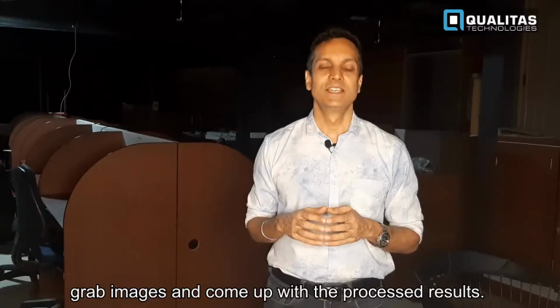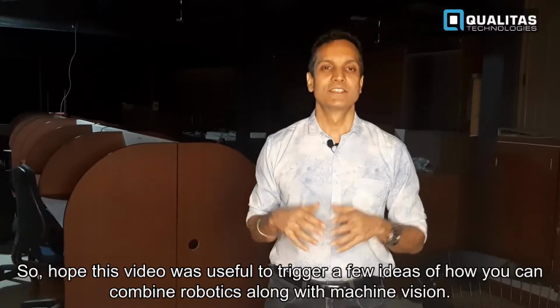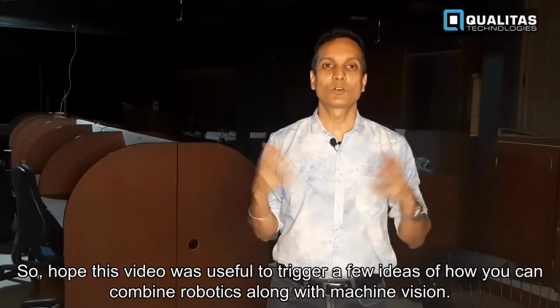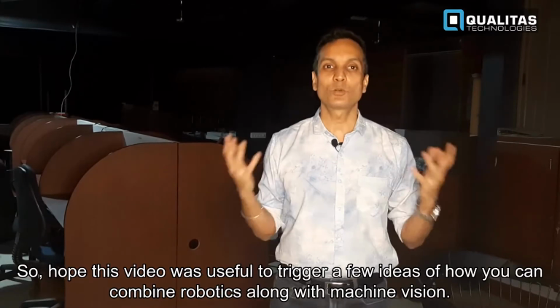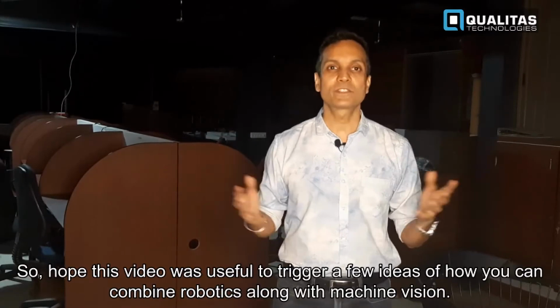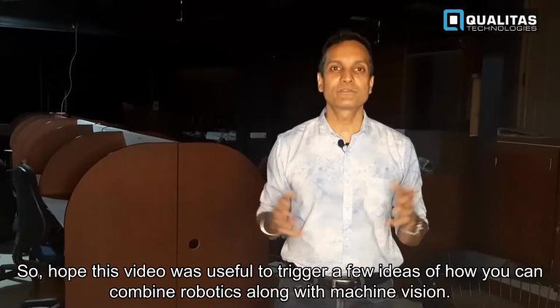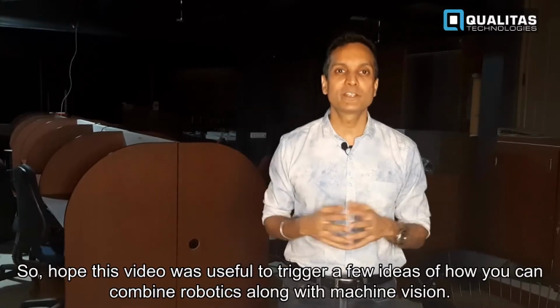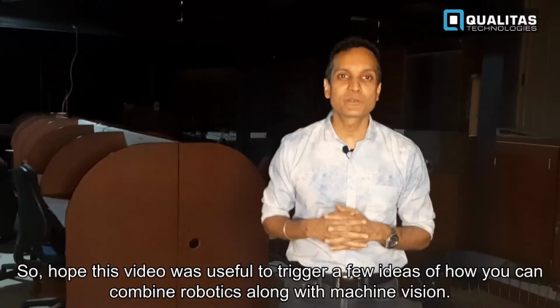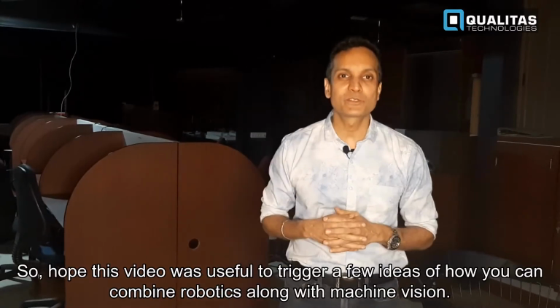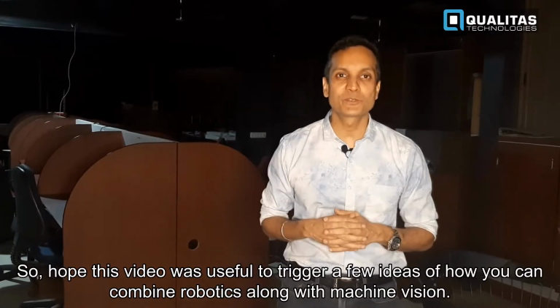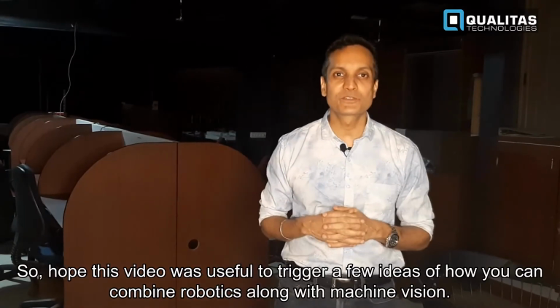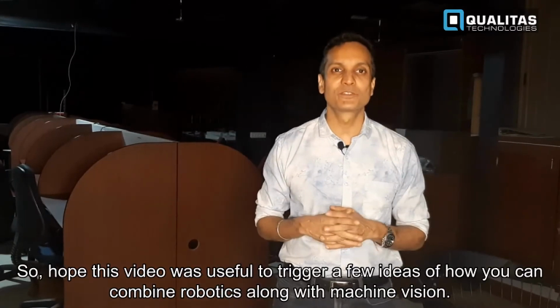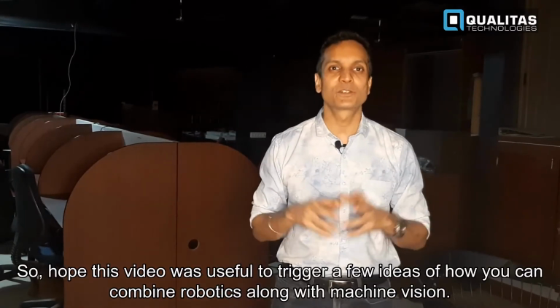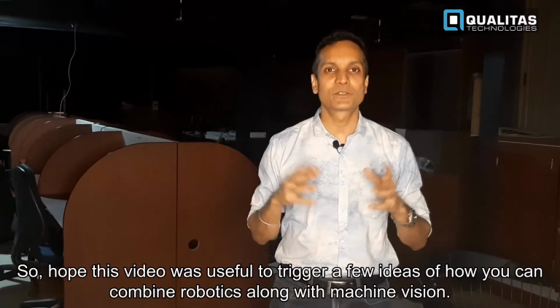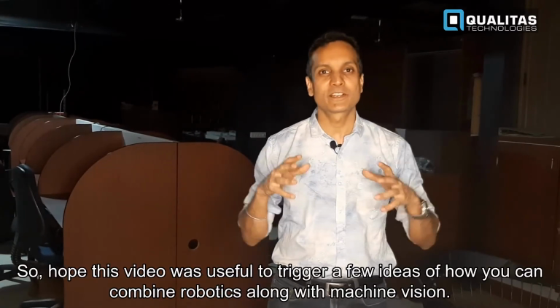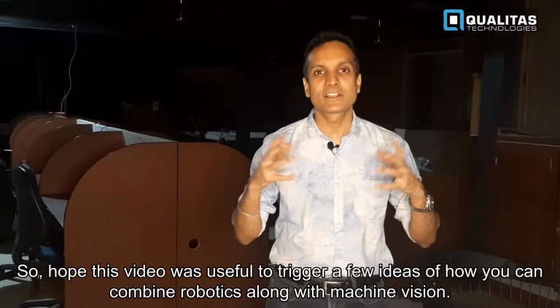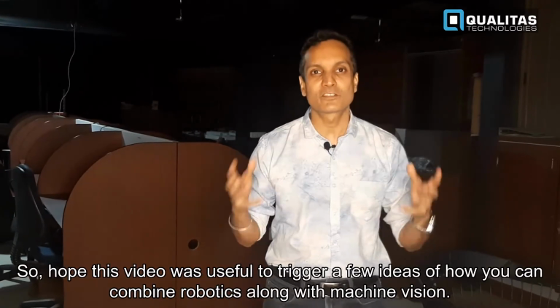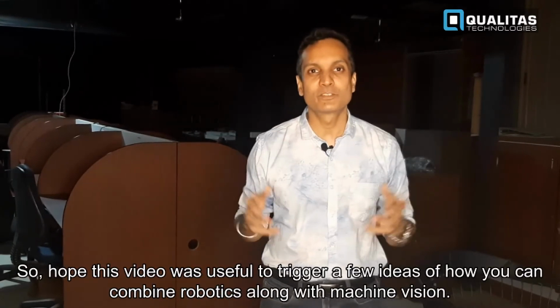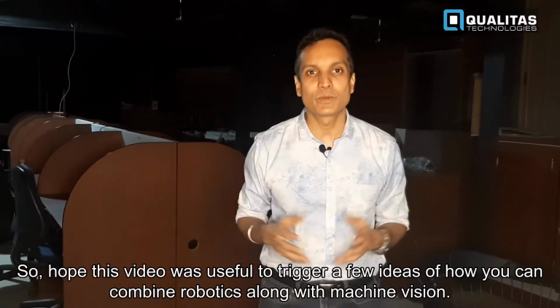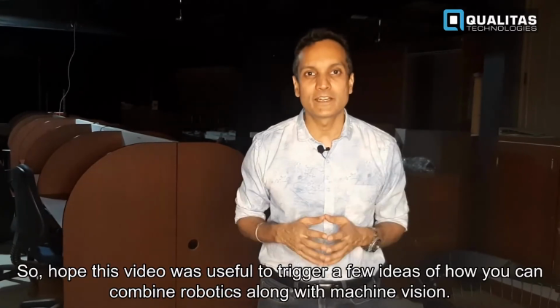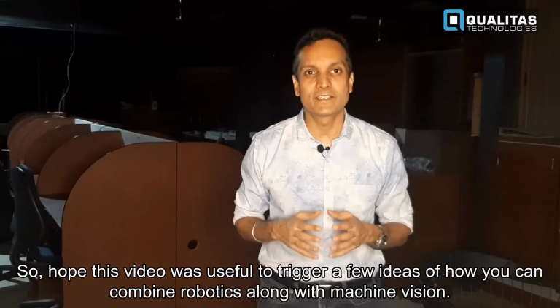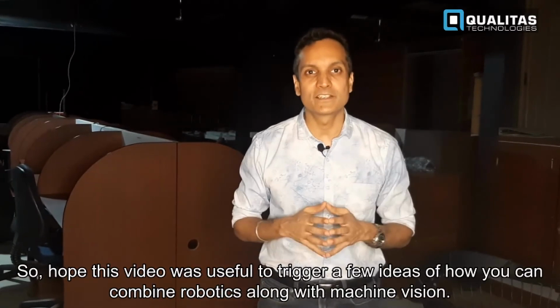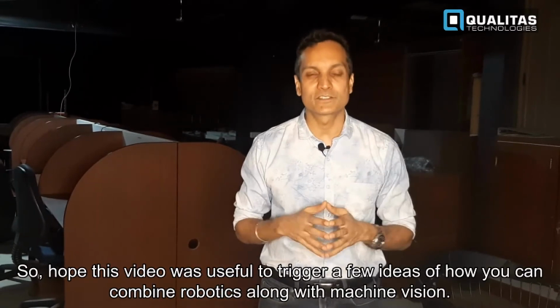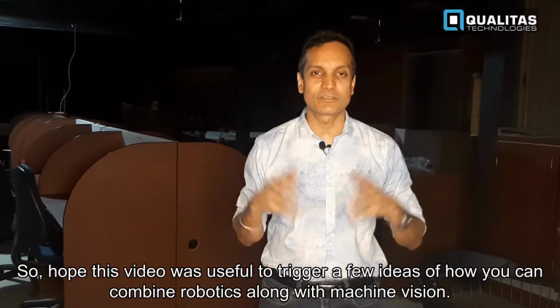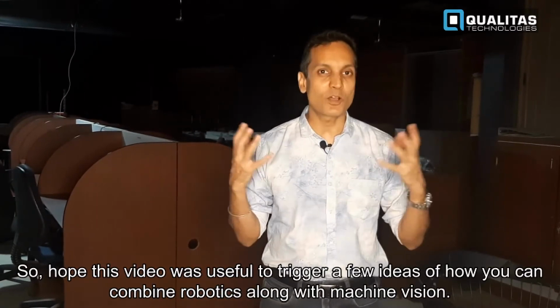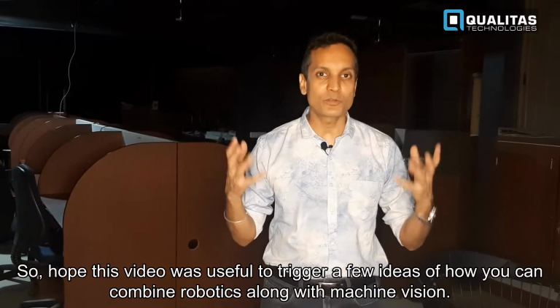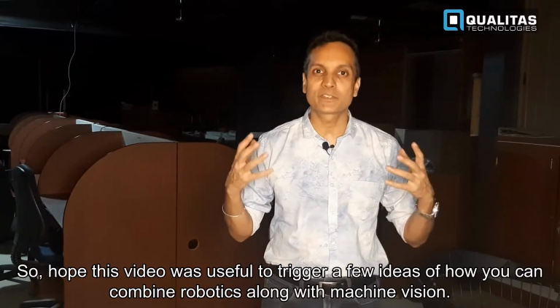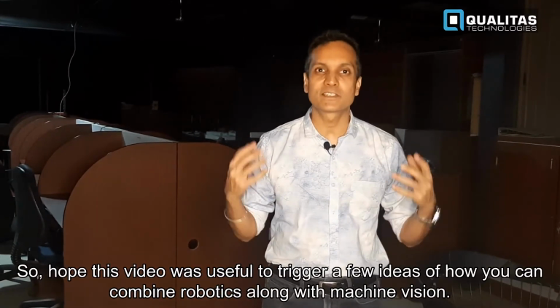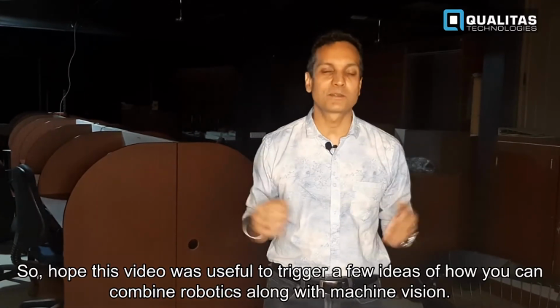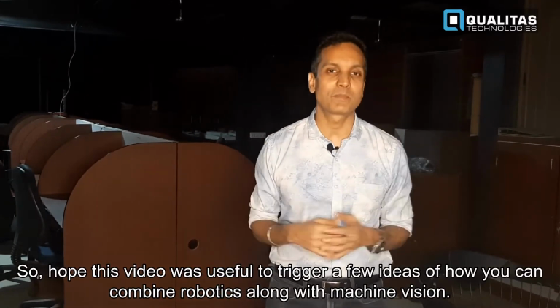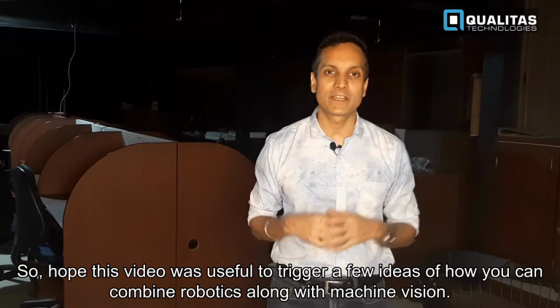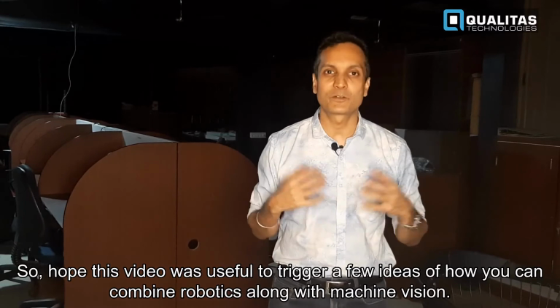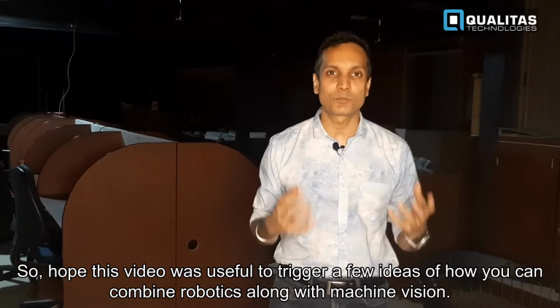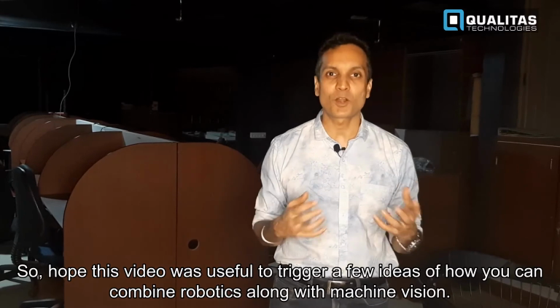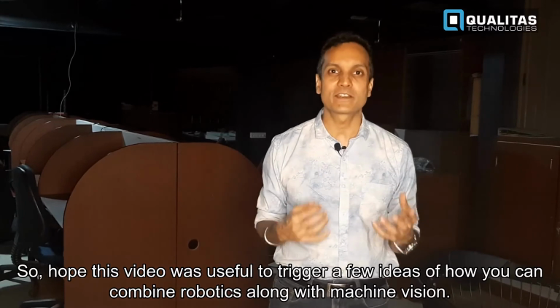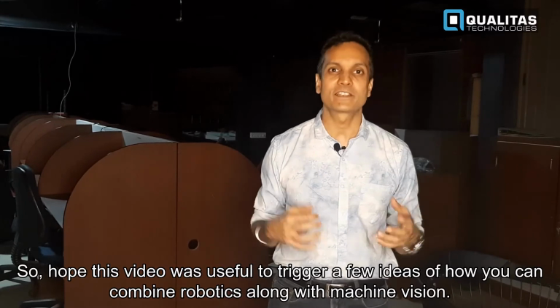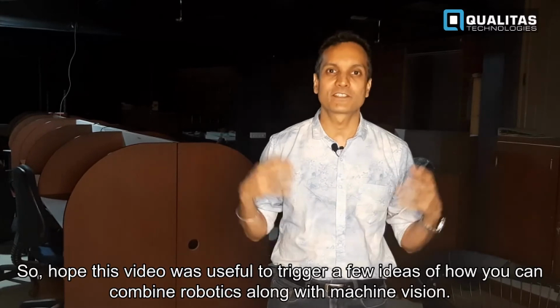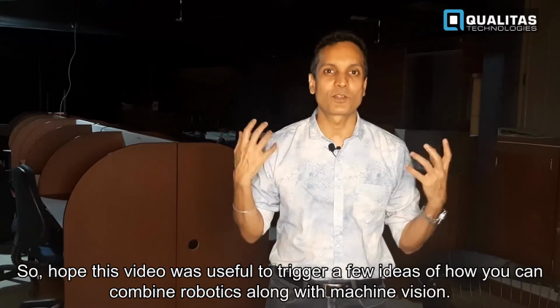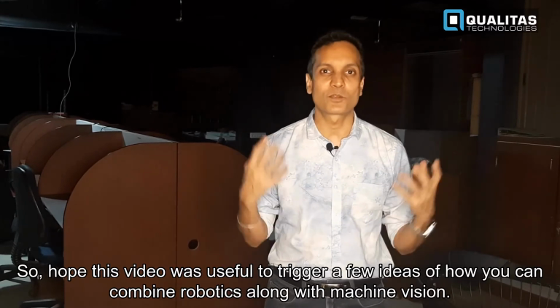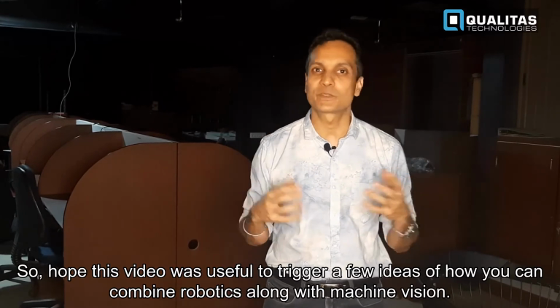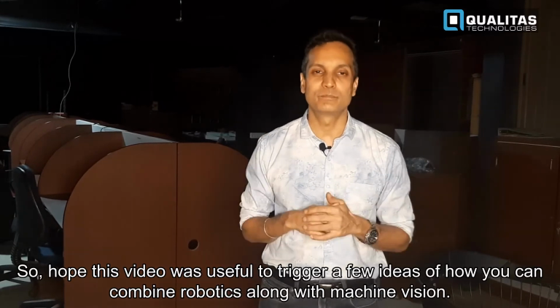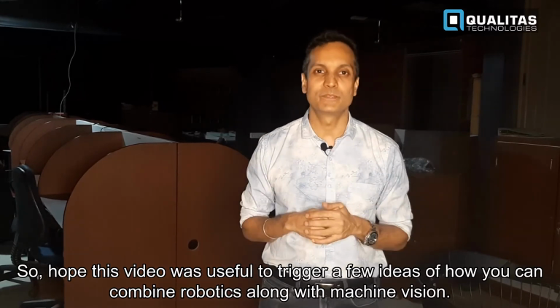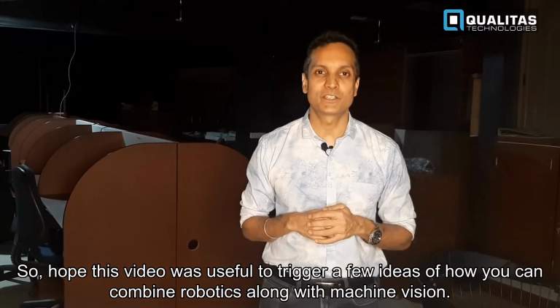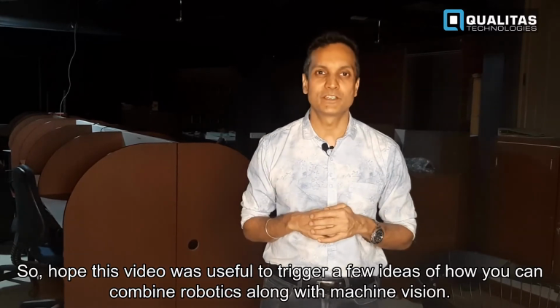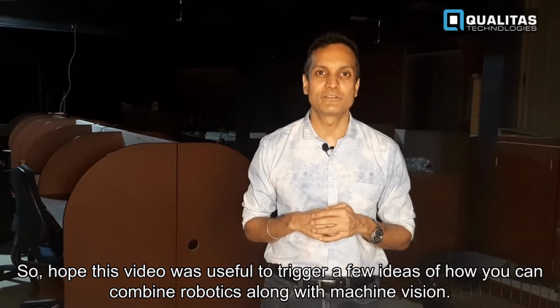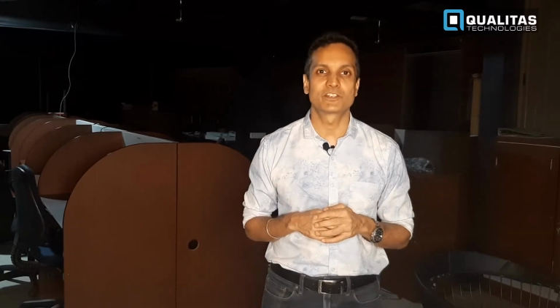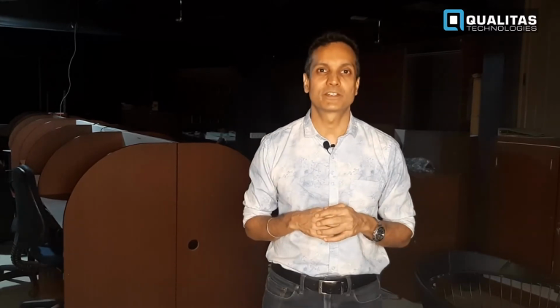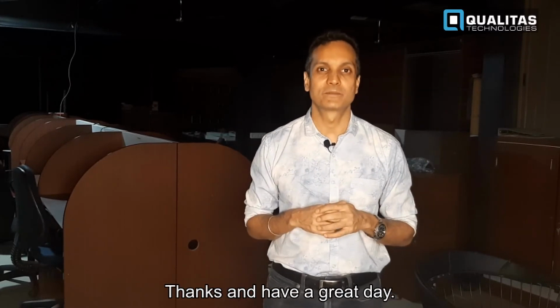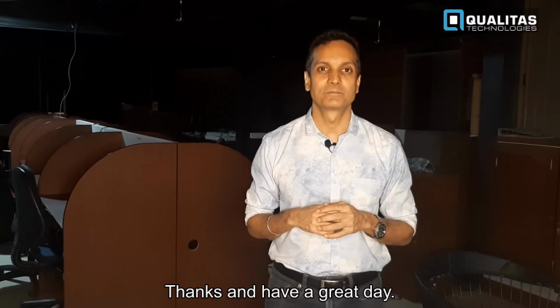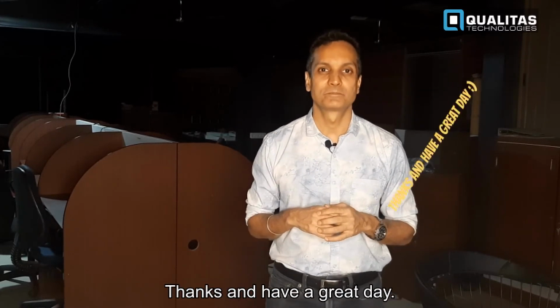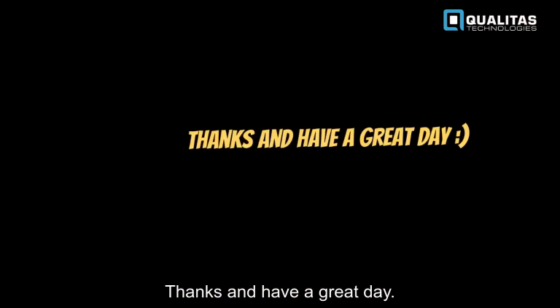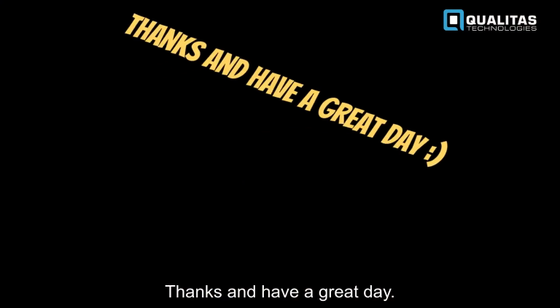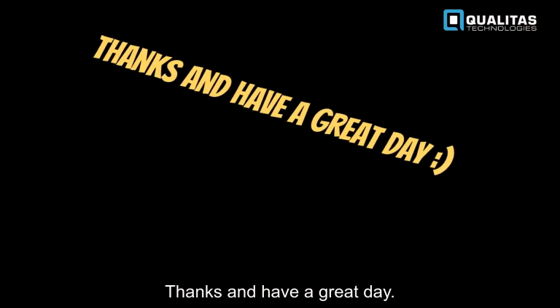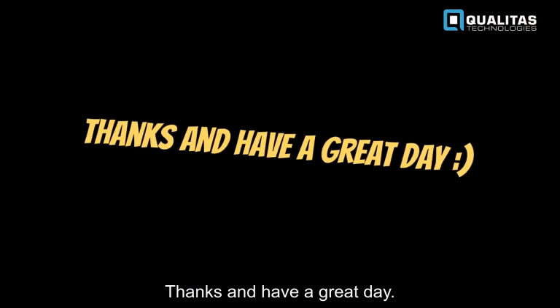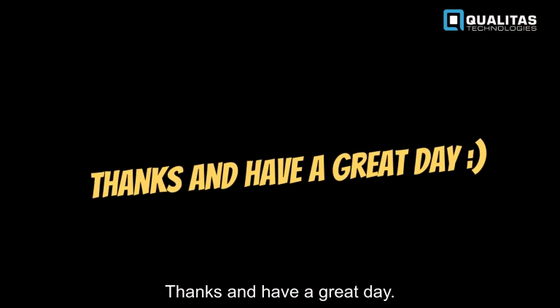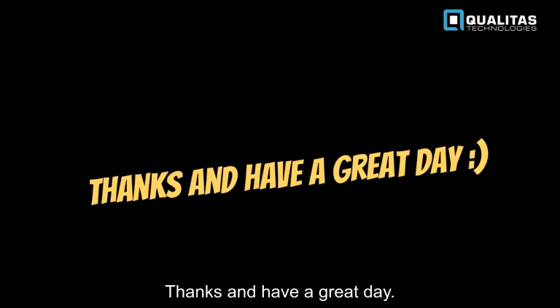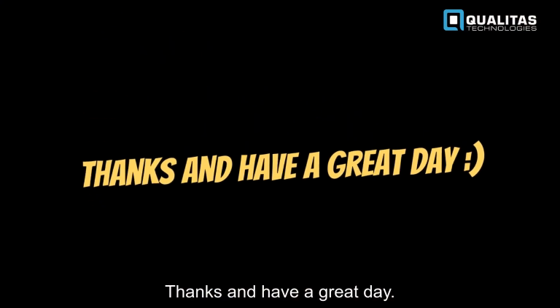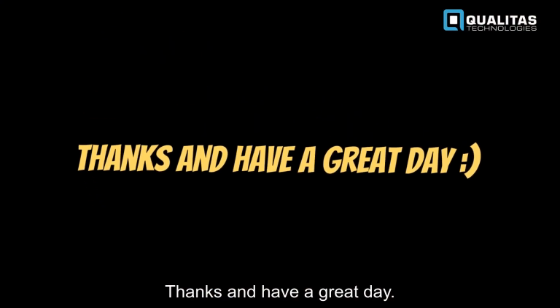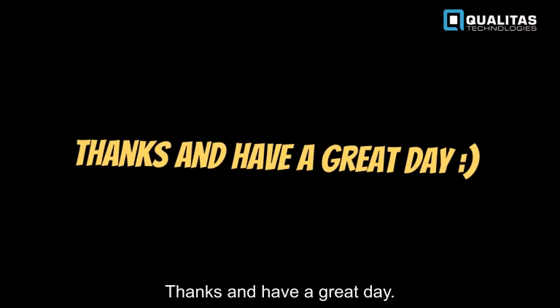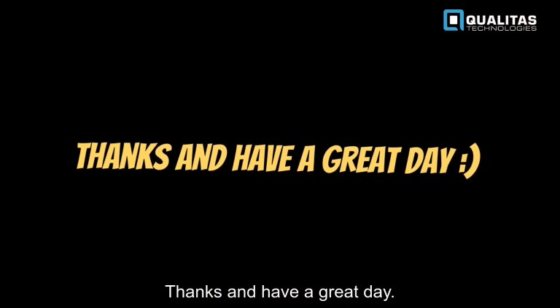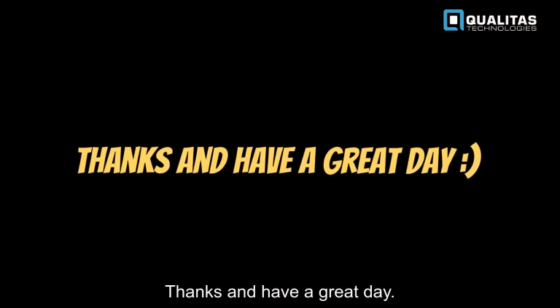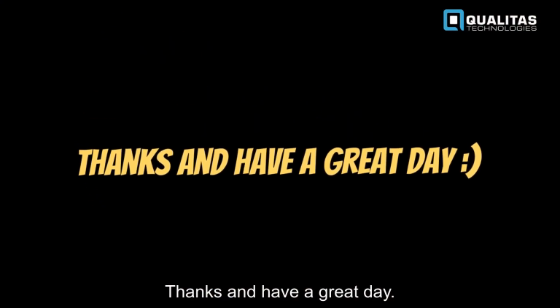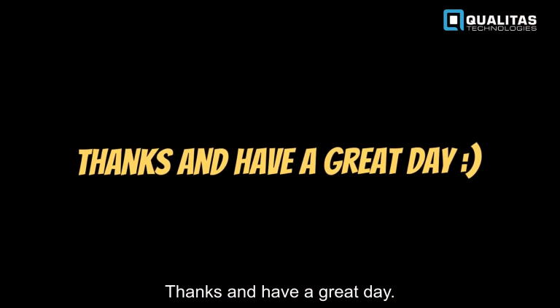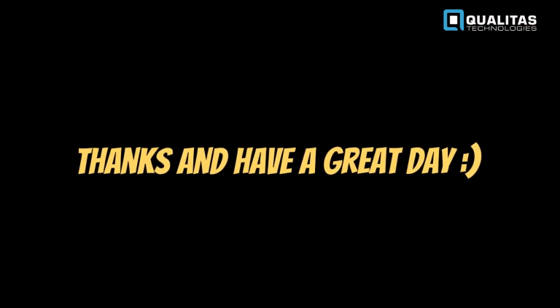Hope this video is useful to trigger a few ideas of how you can combine robotics along with machine vision. Thanks and have a great day.